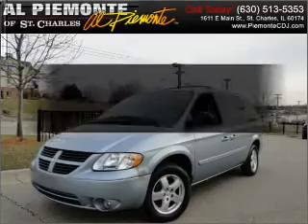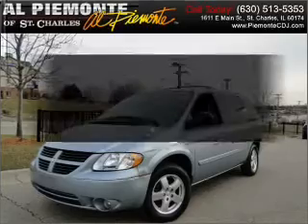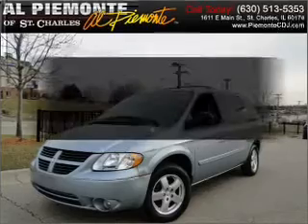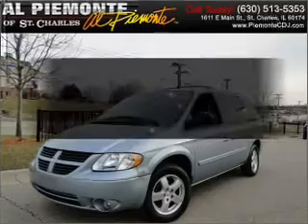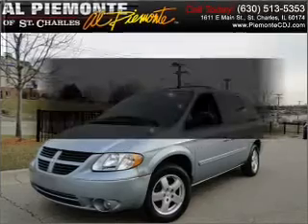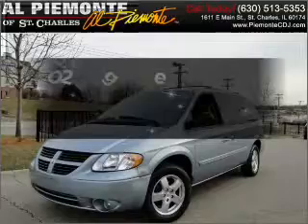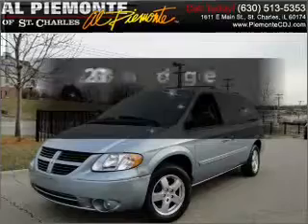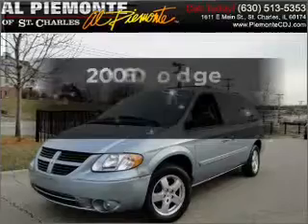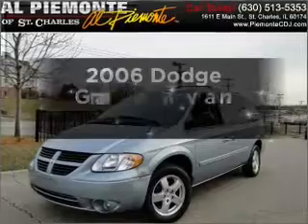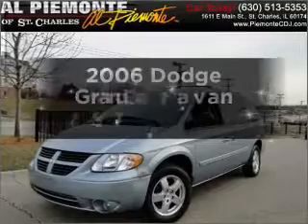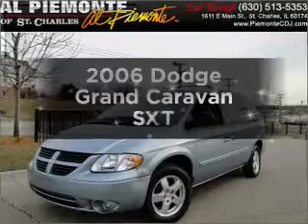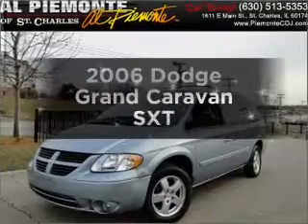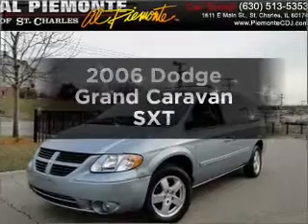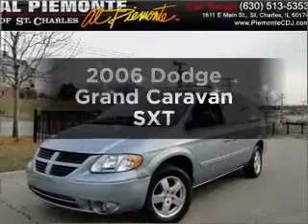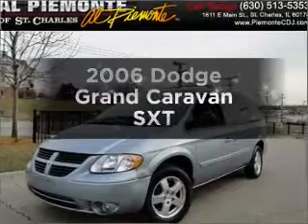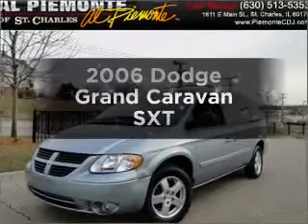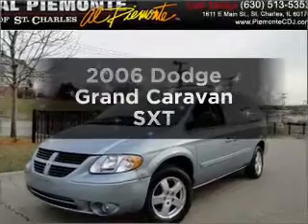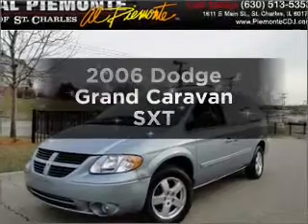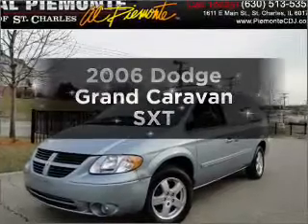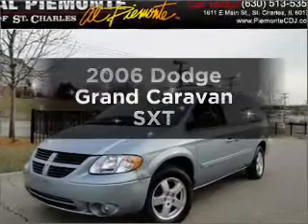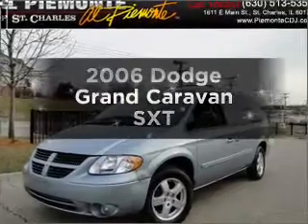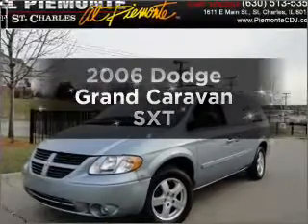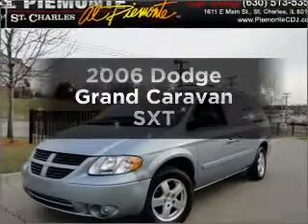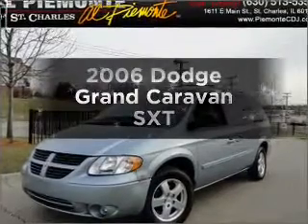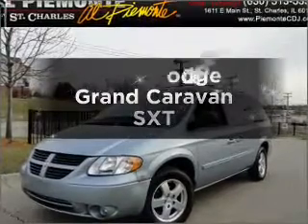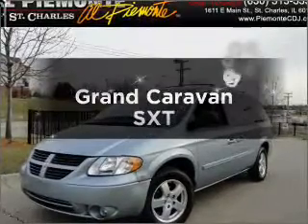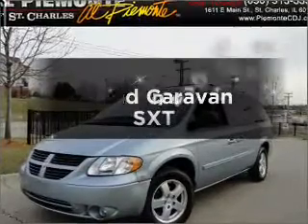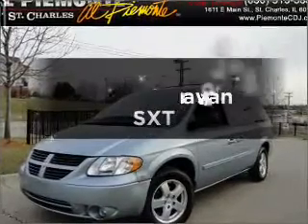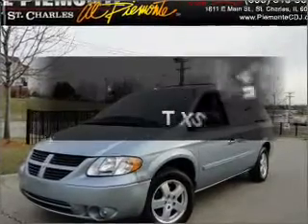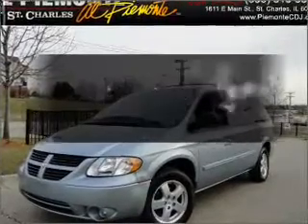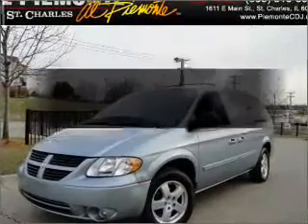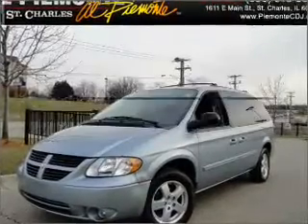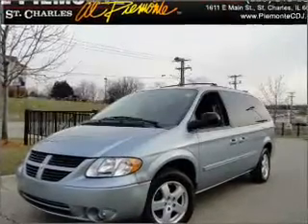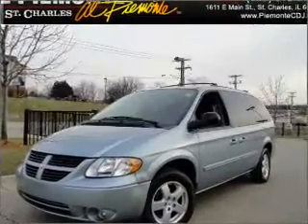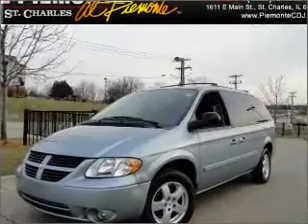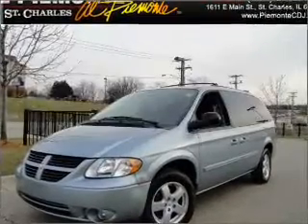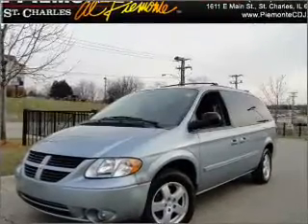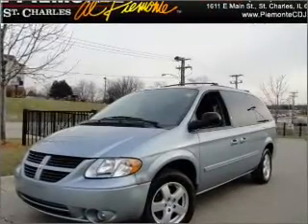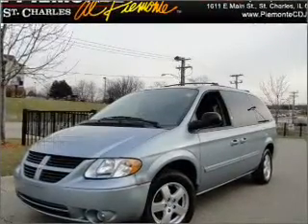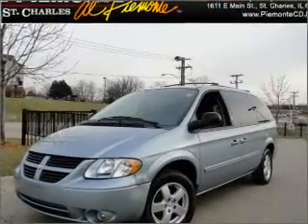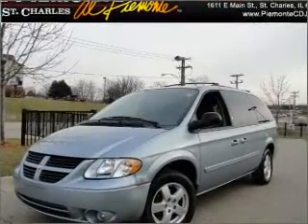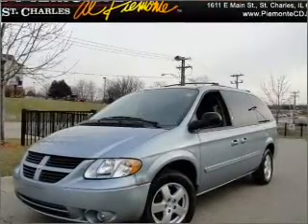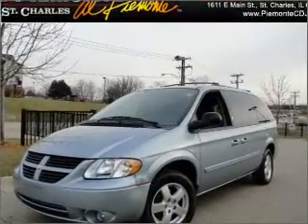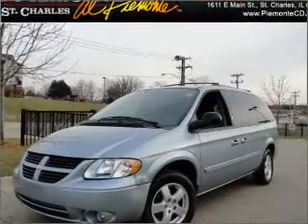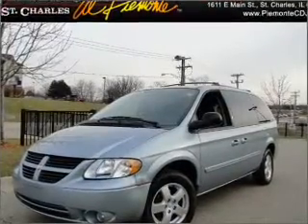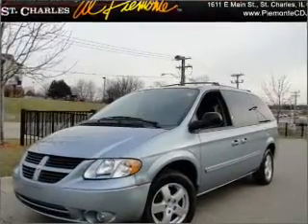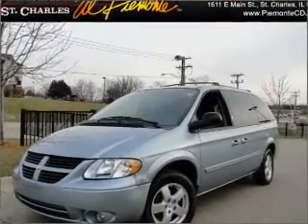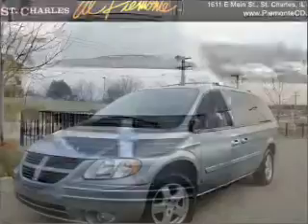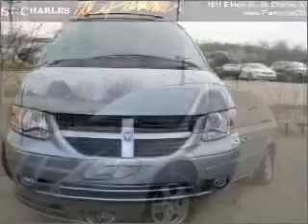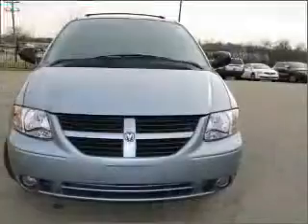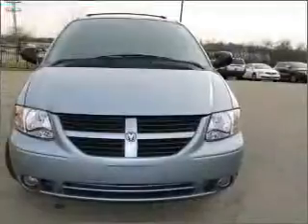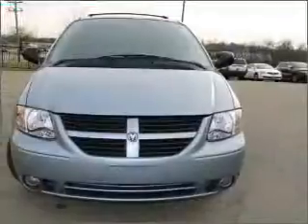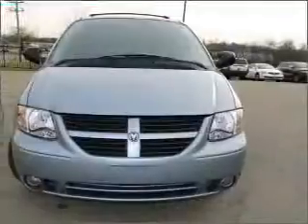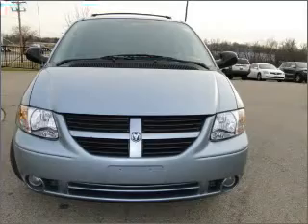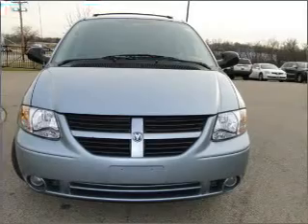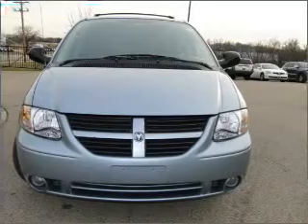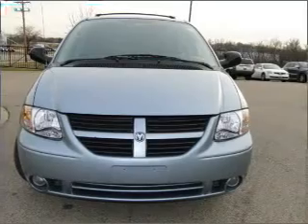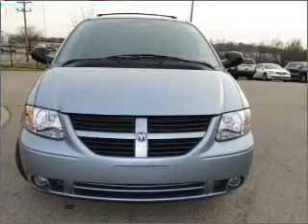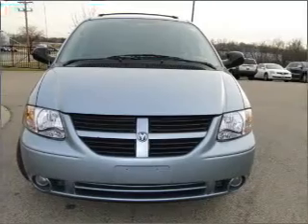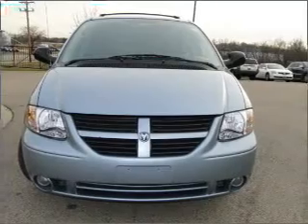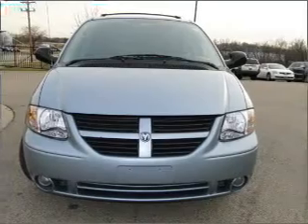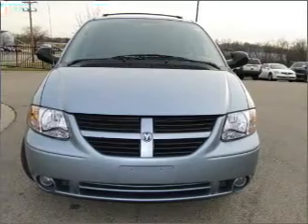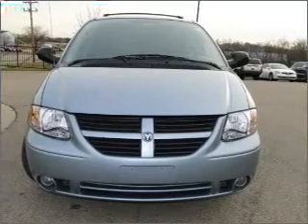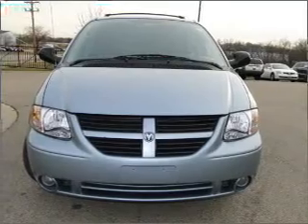Get noticed in this 2006 Dodge Grand Caravan. If you're looking for an automobile with great attributes, look no further.